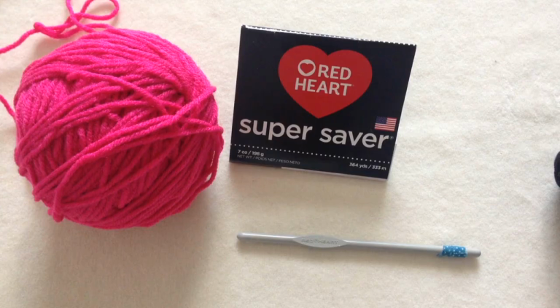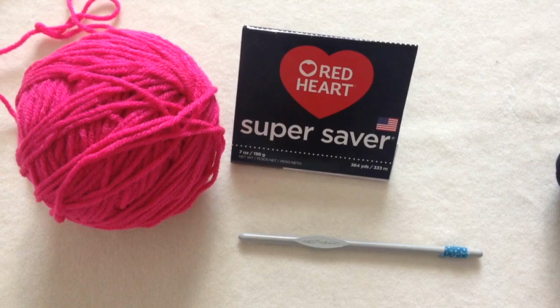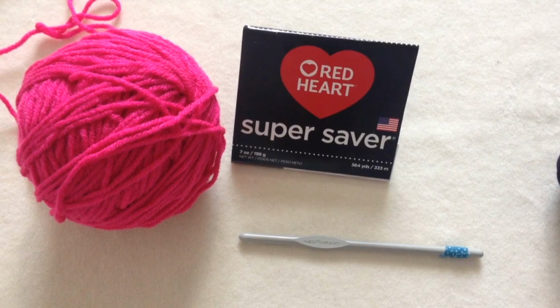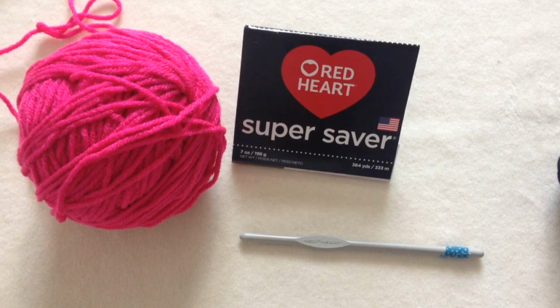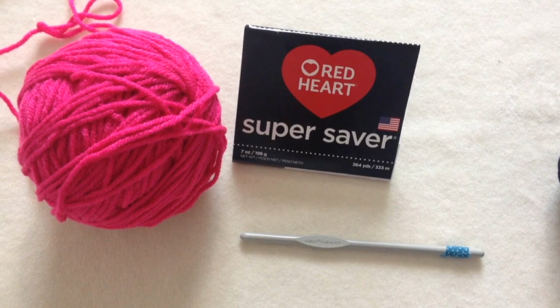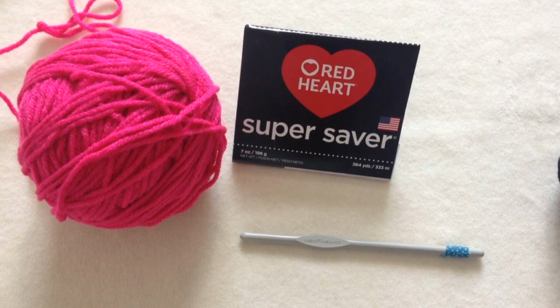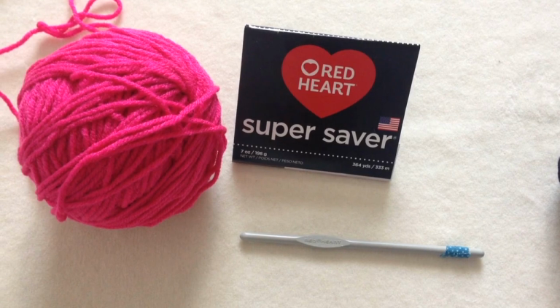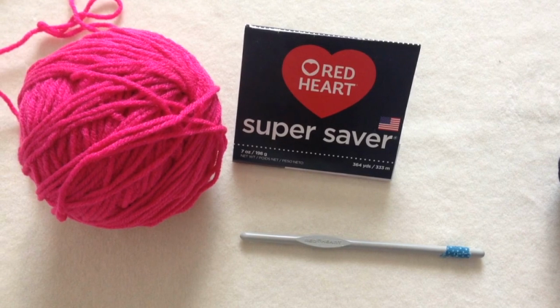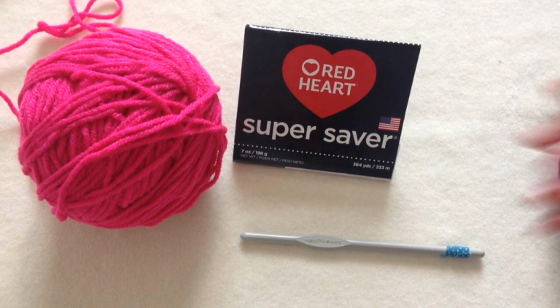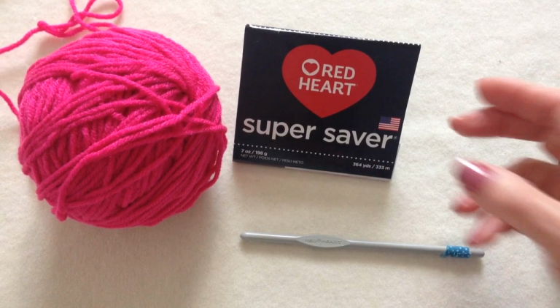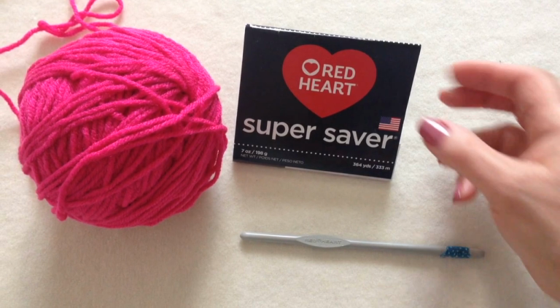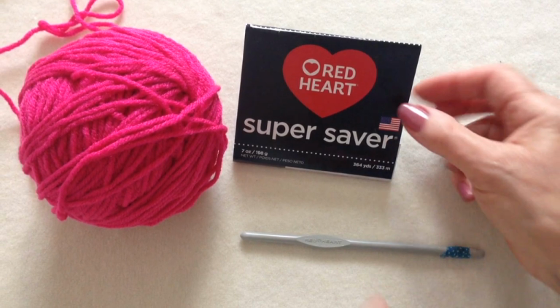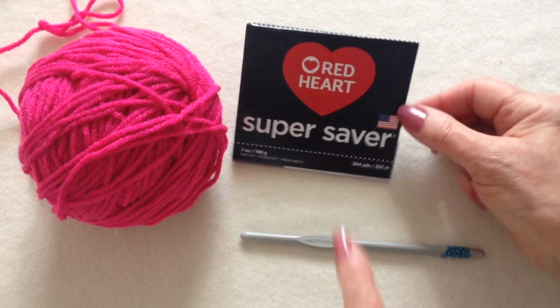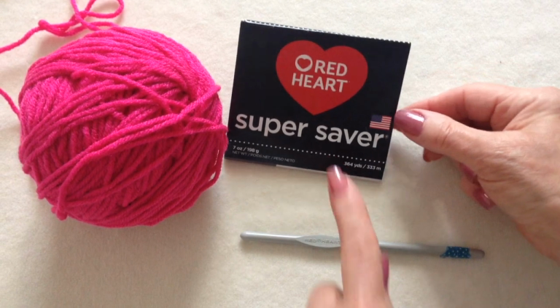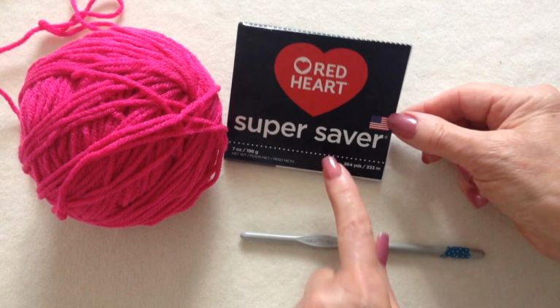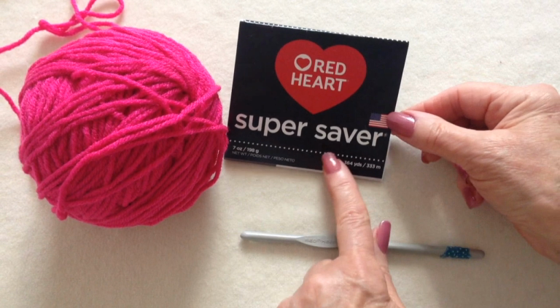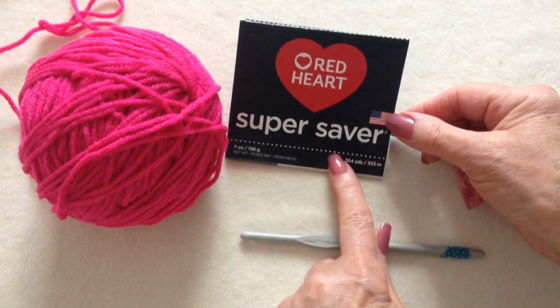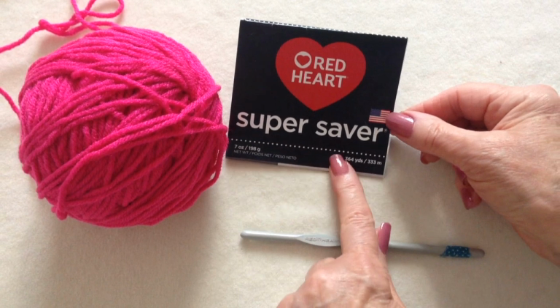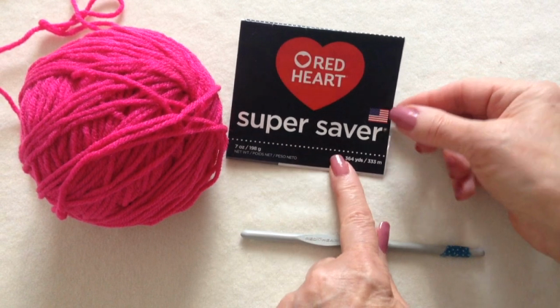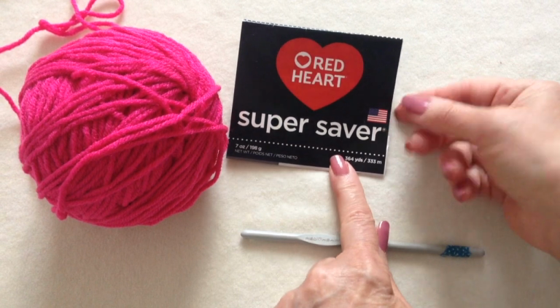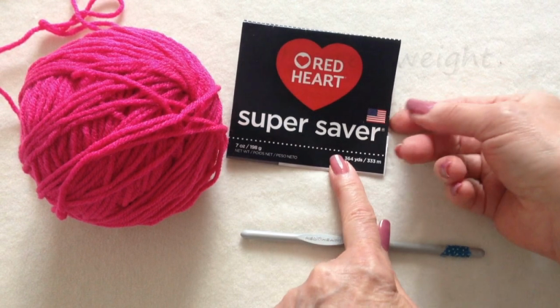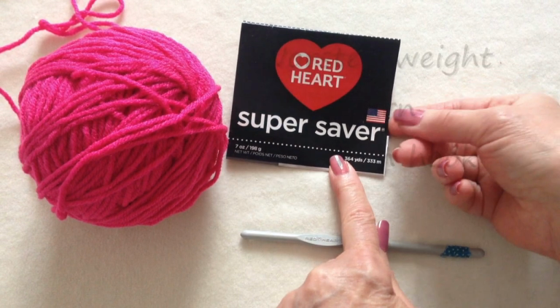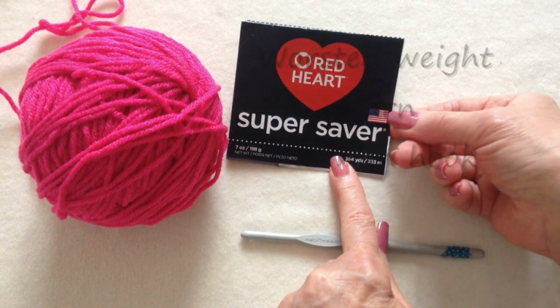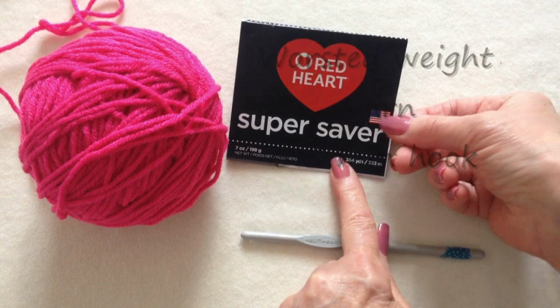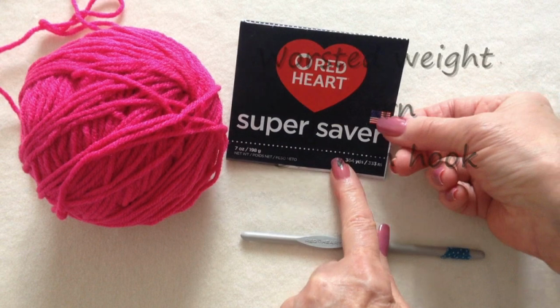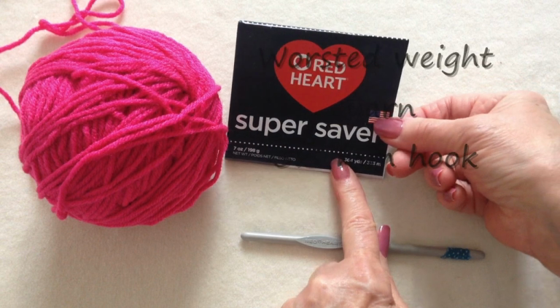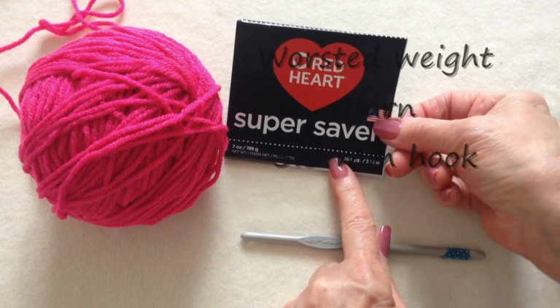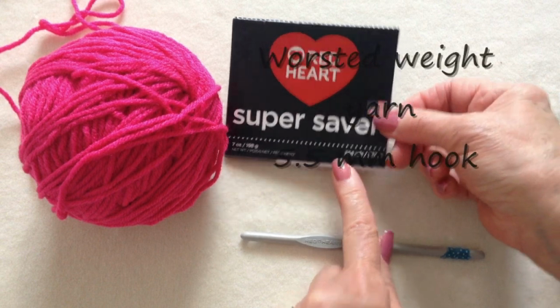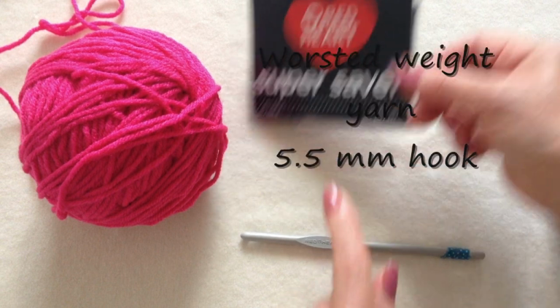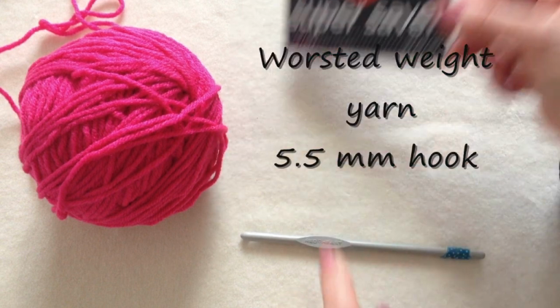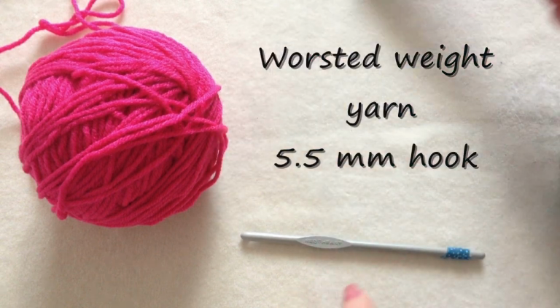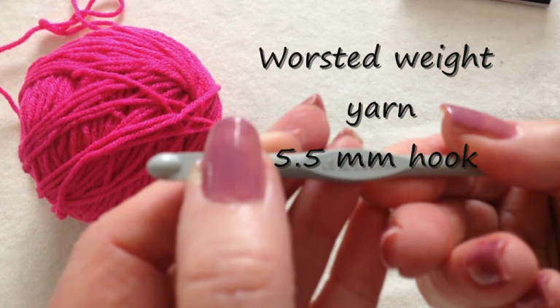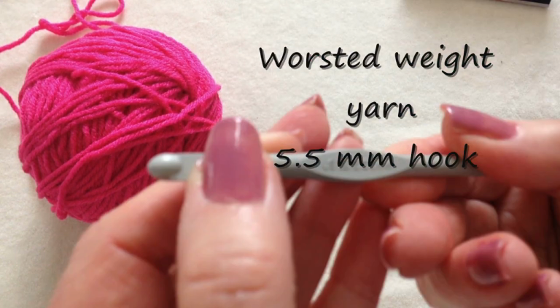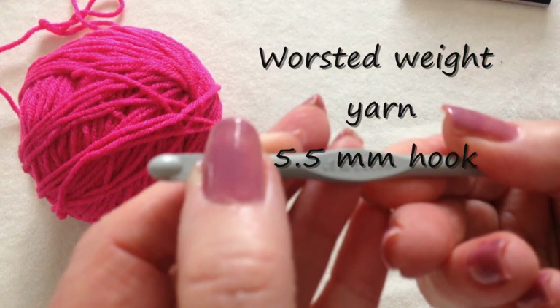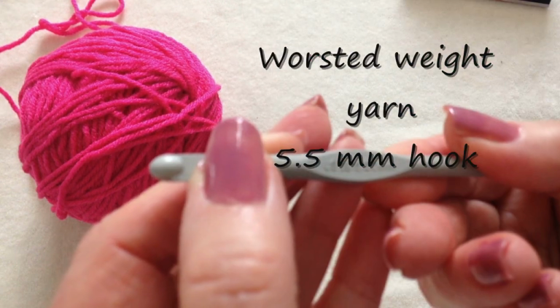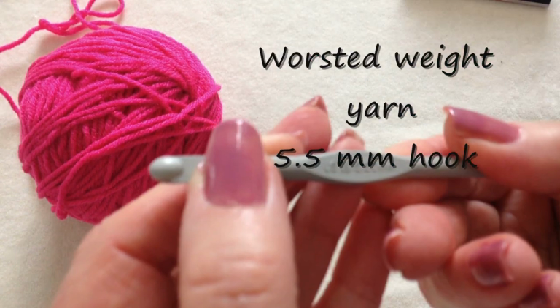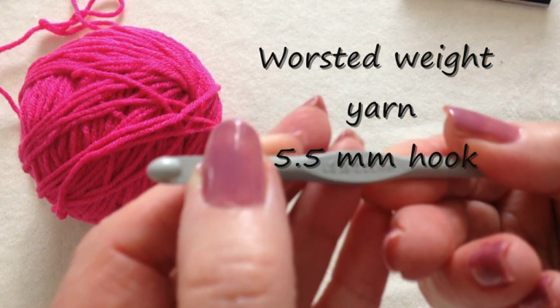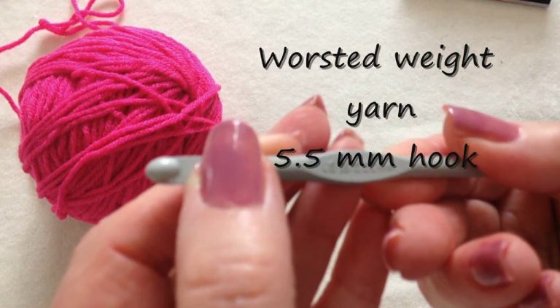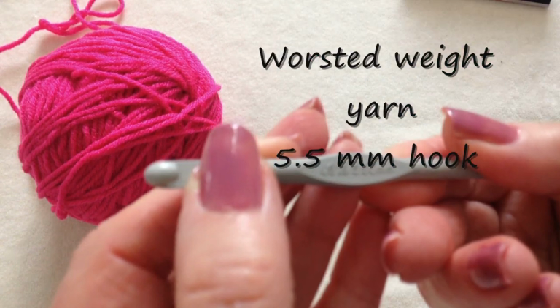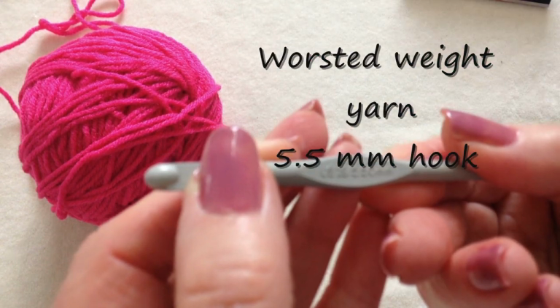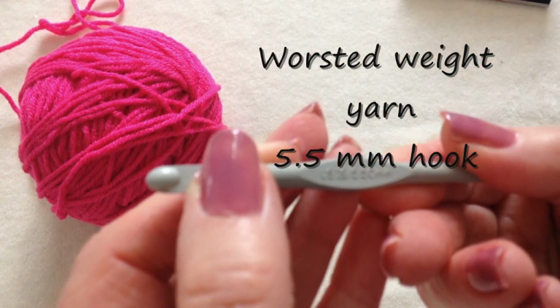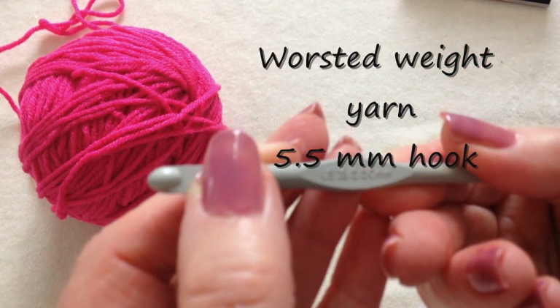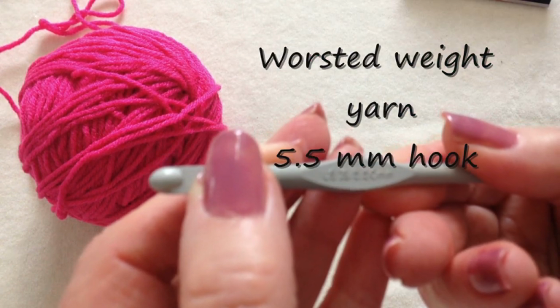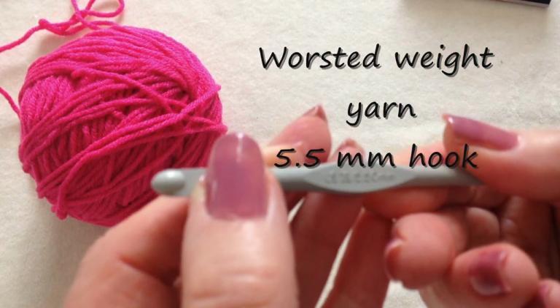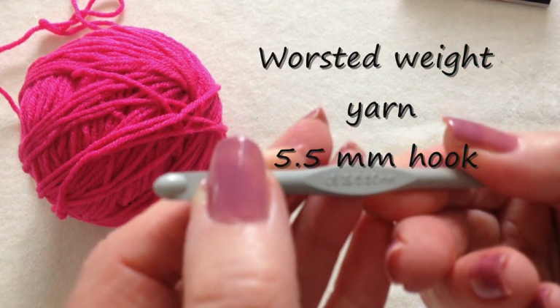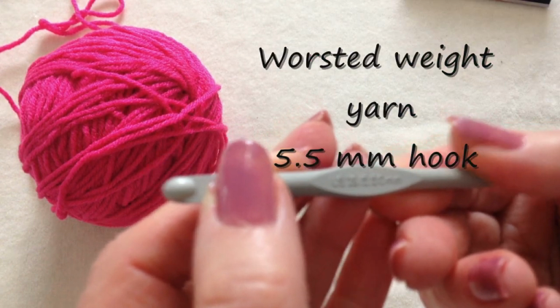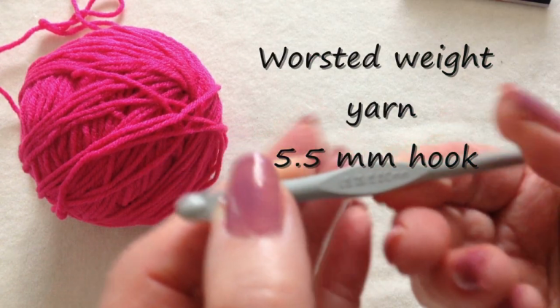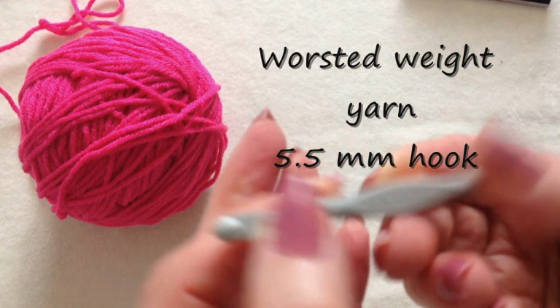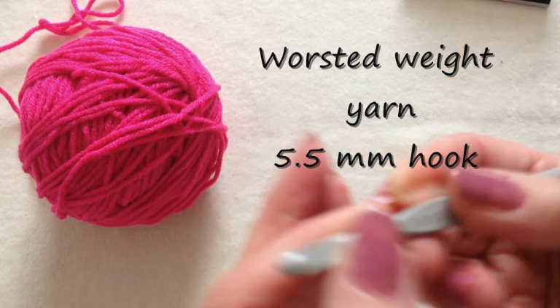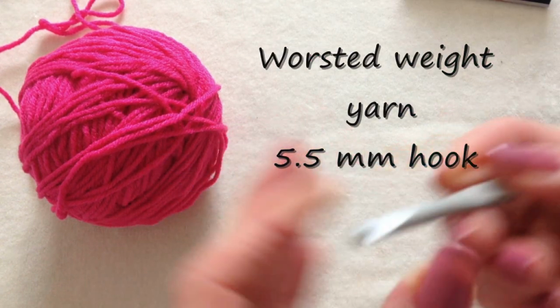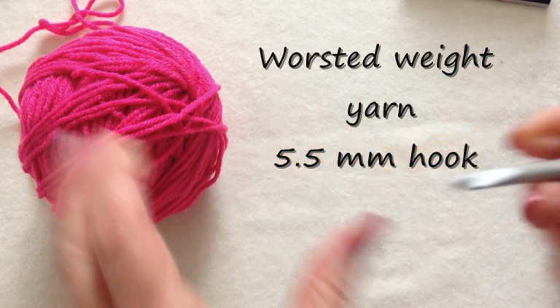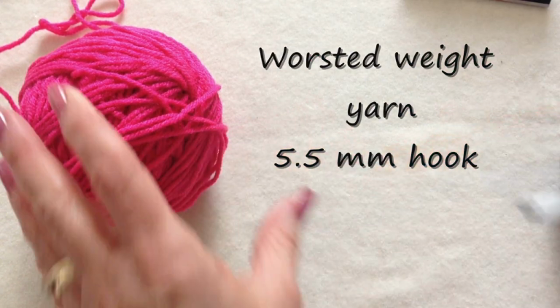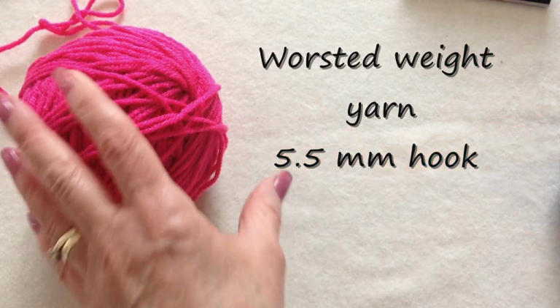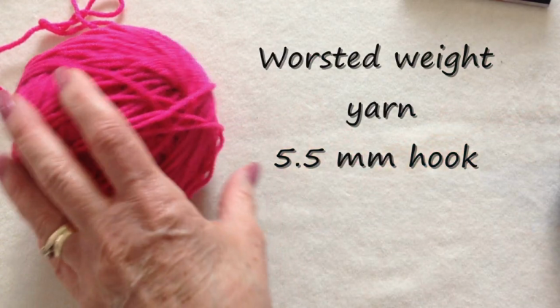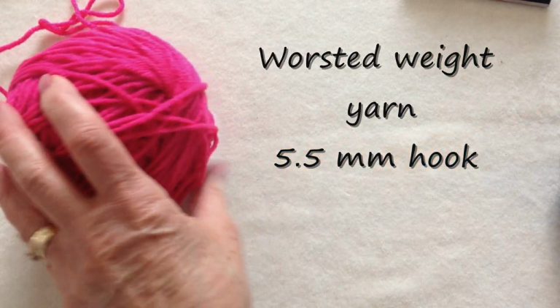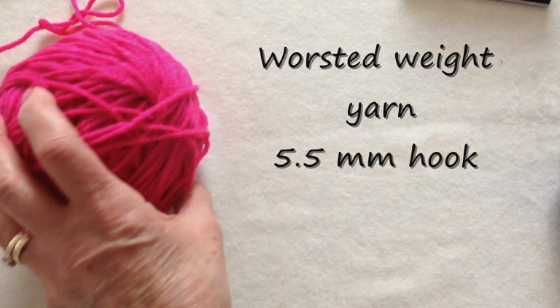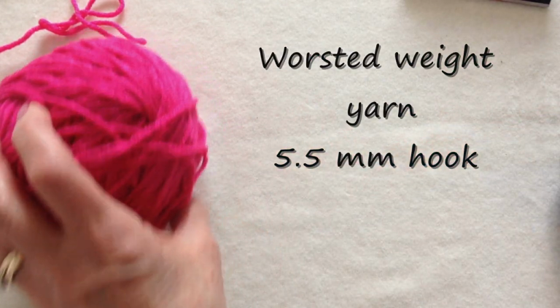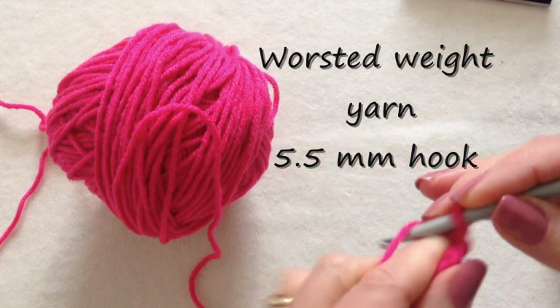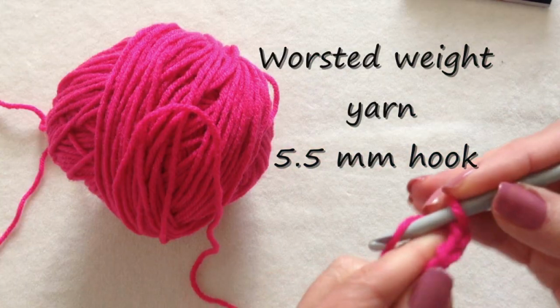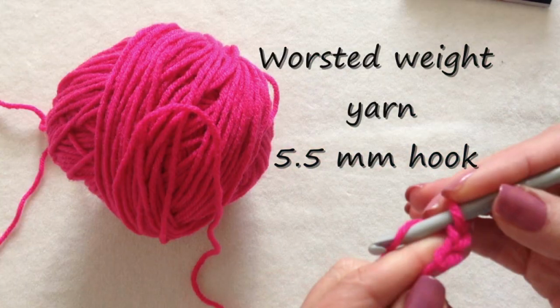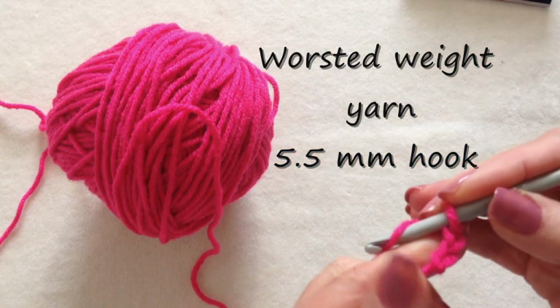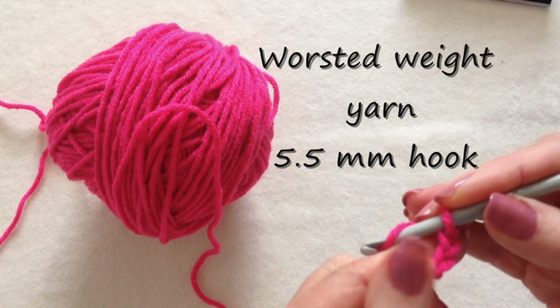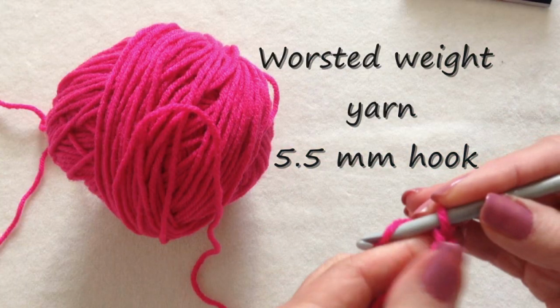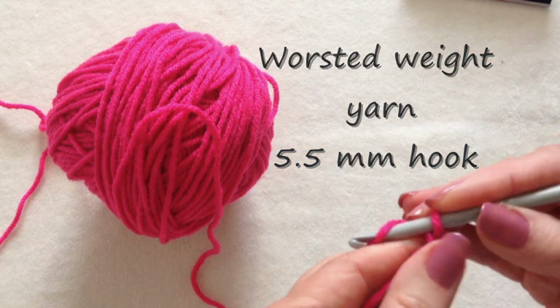To make these slippers, I'm going to work with Red Heart Super Savory Yarn and a 5.5mm crochet hook. And I'm going to start with a chain that is as long as the foot.